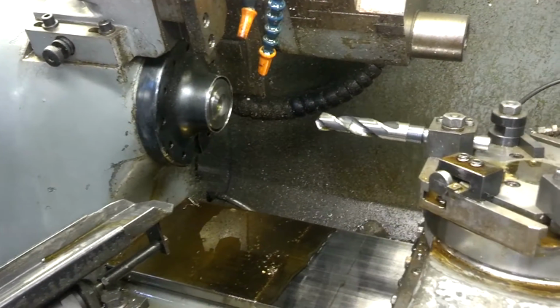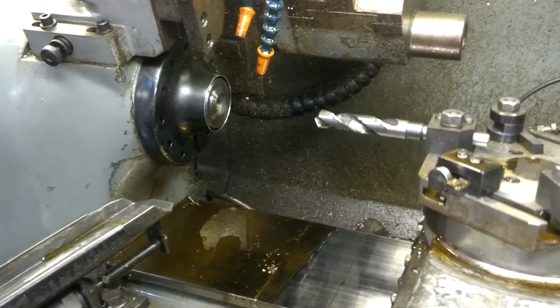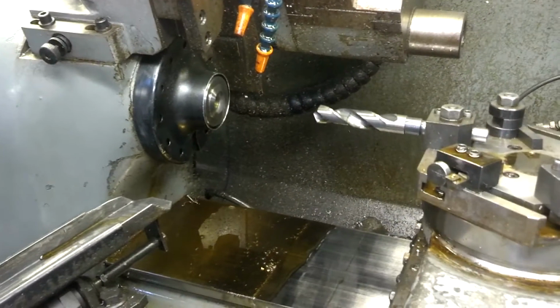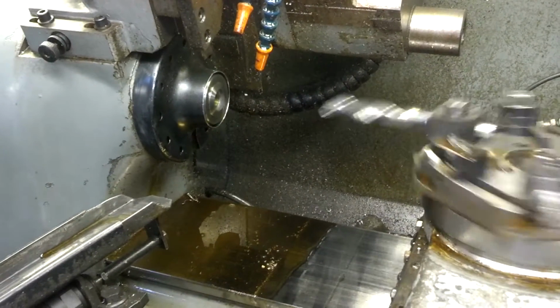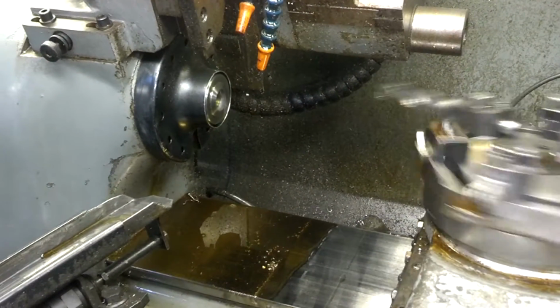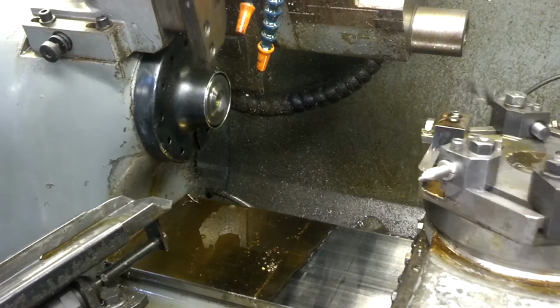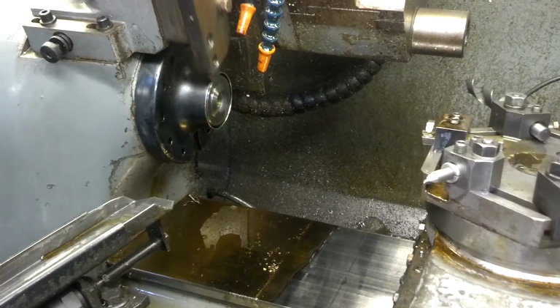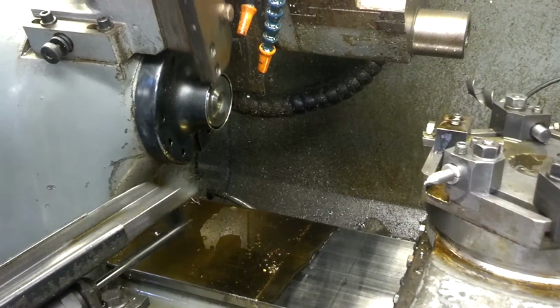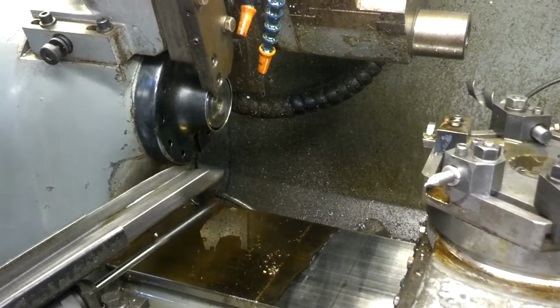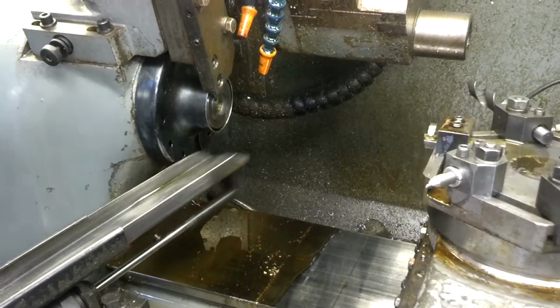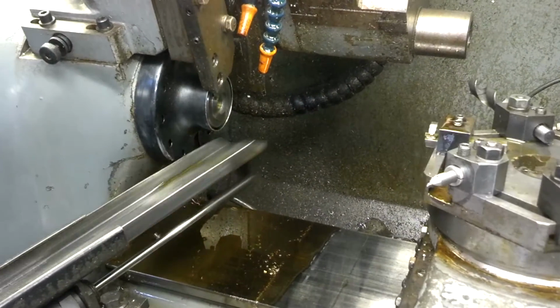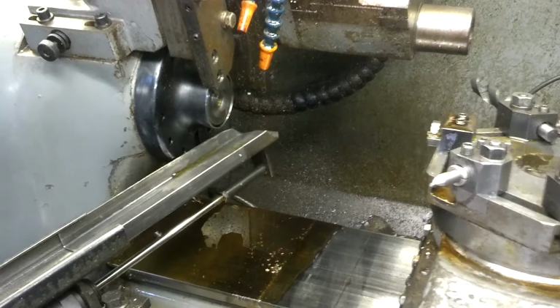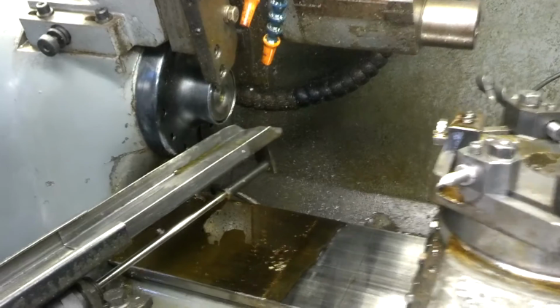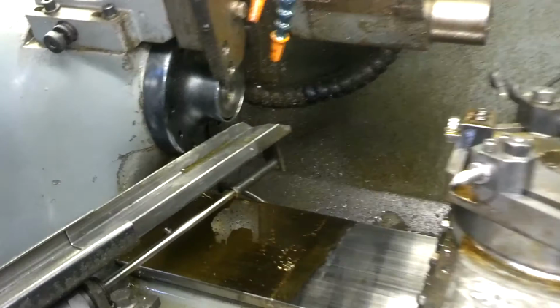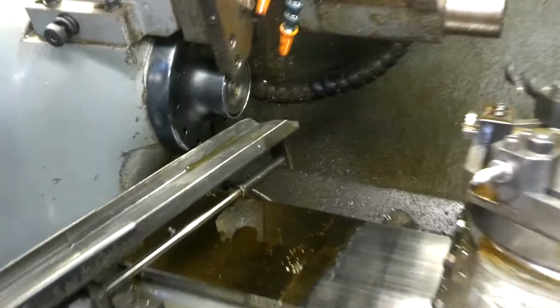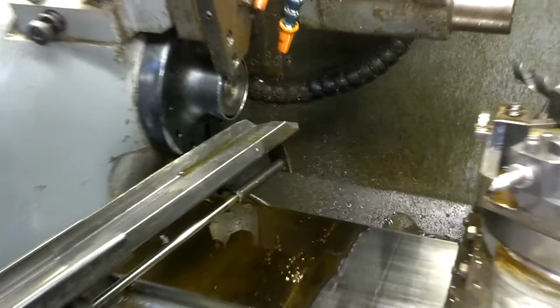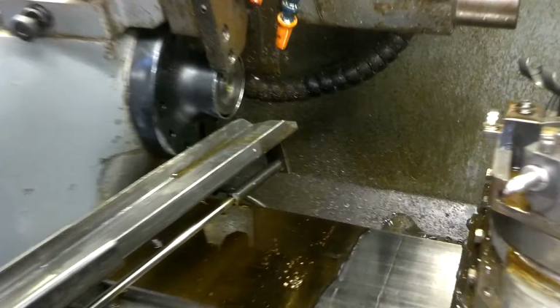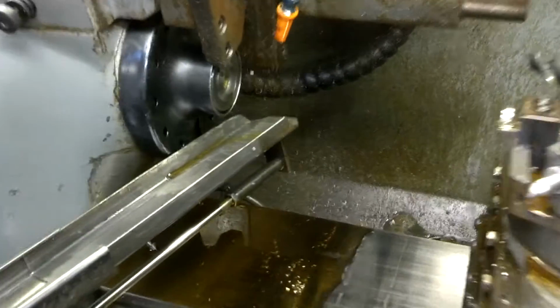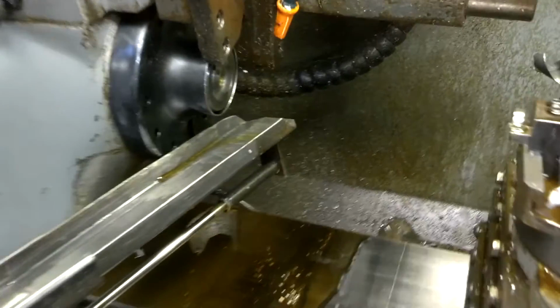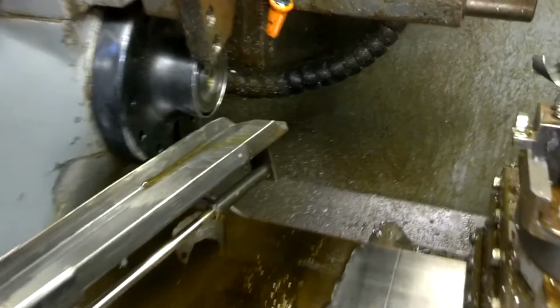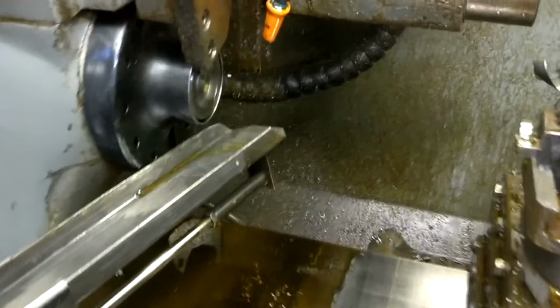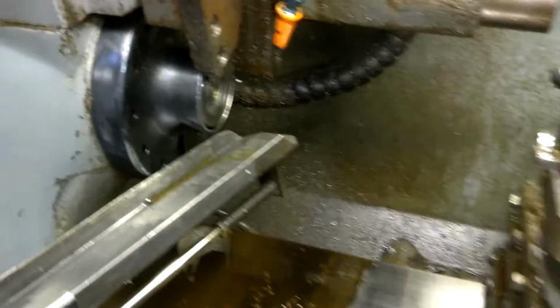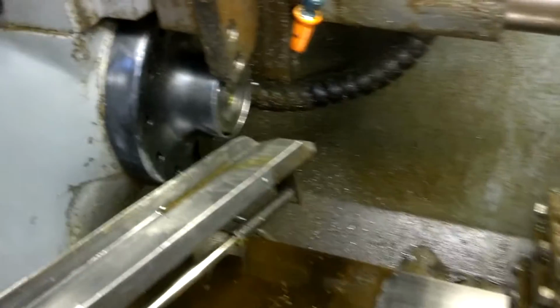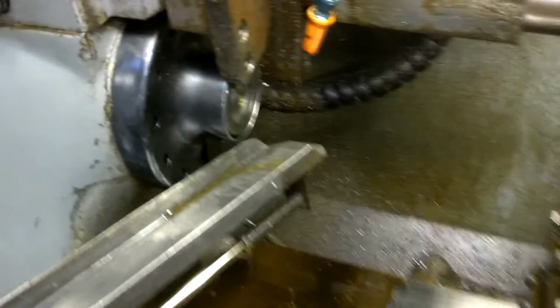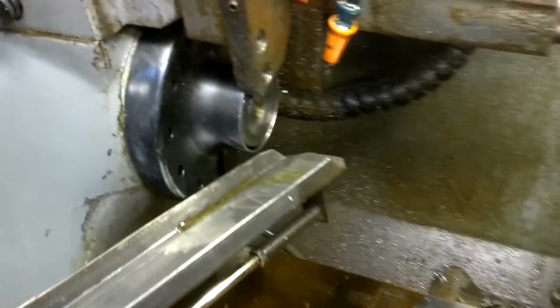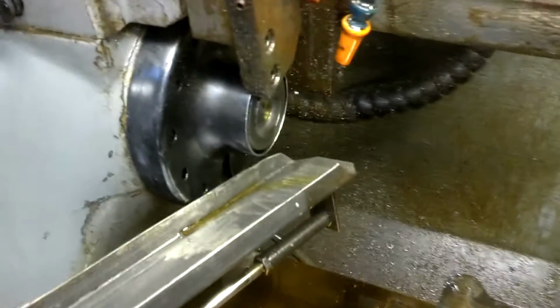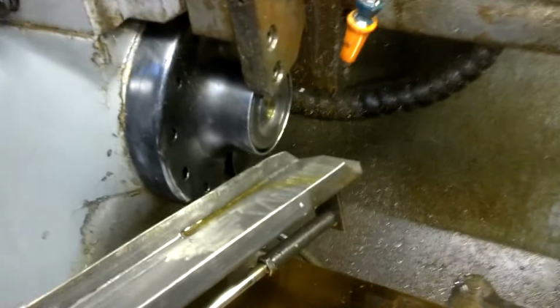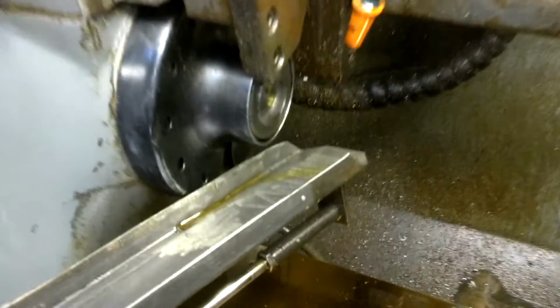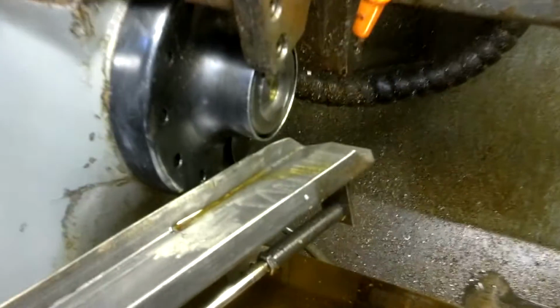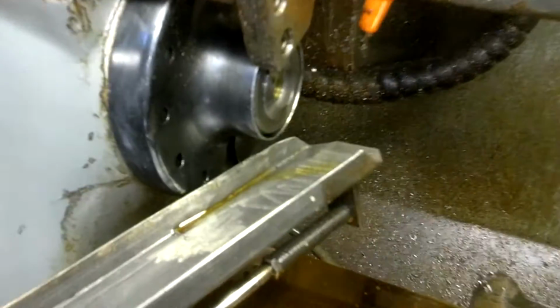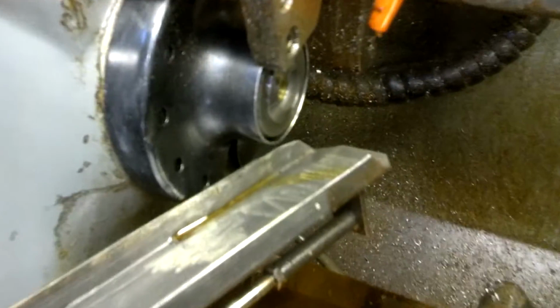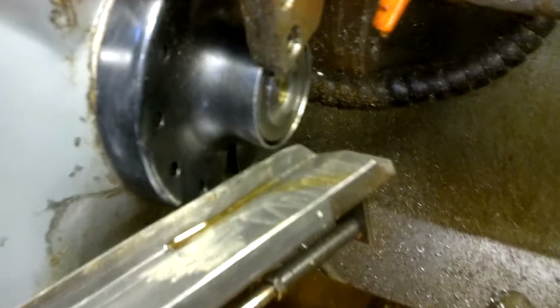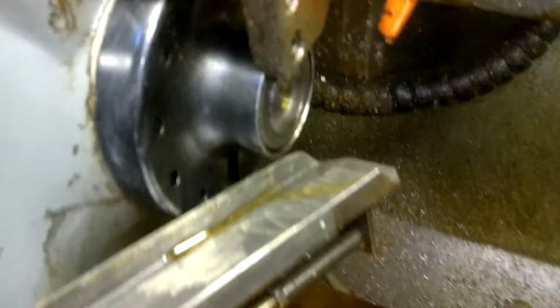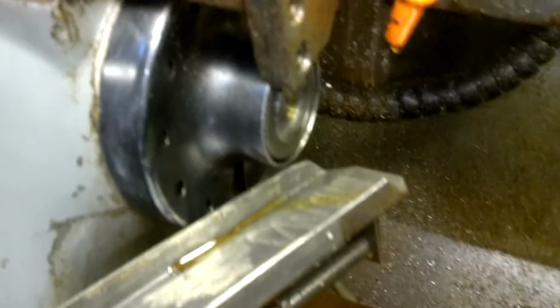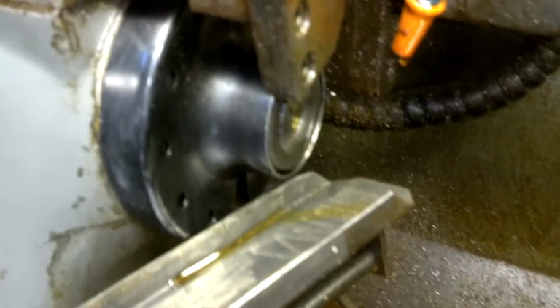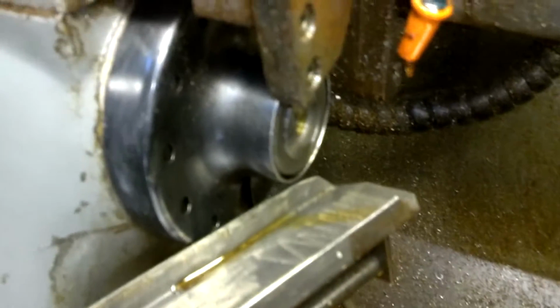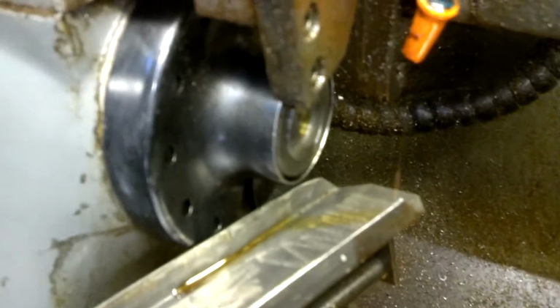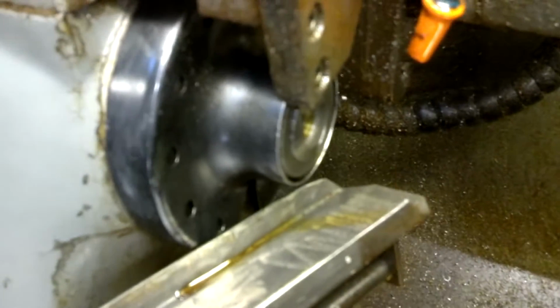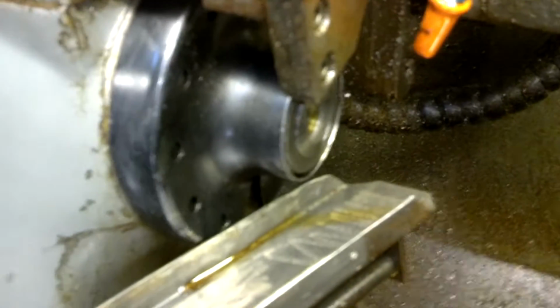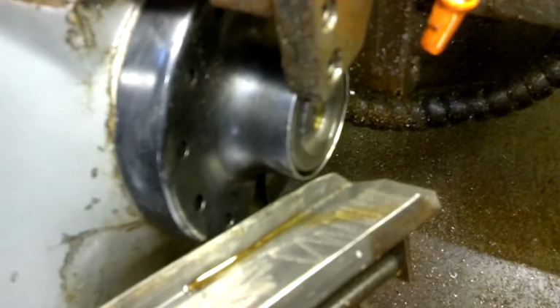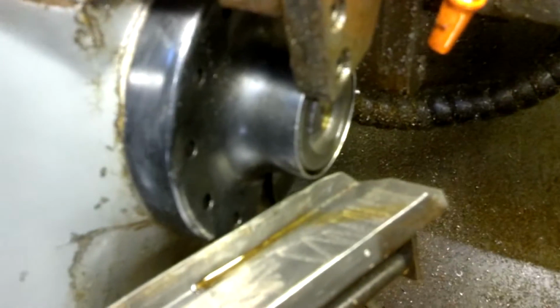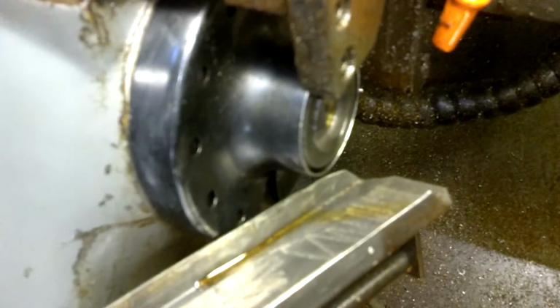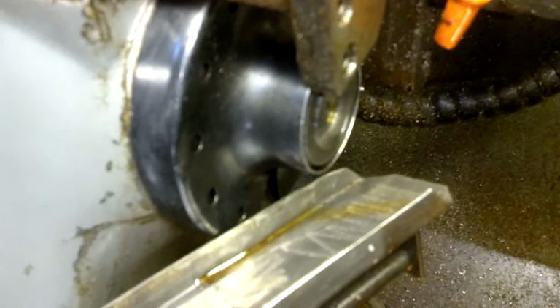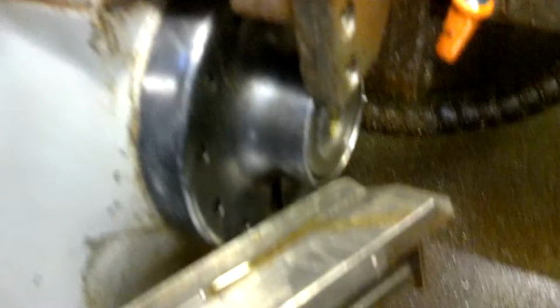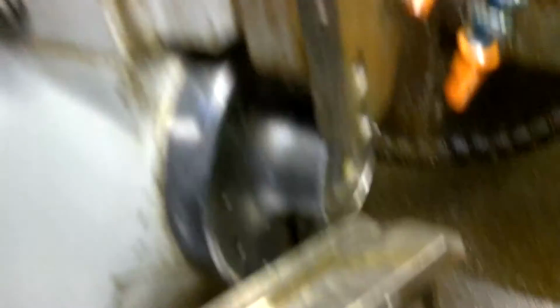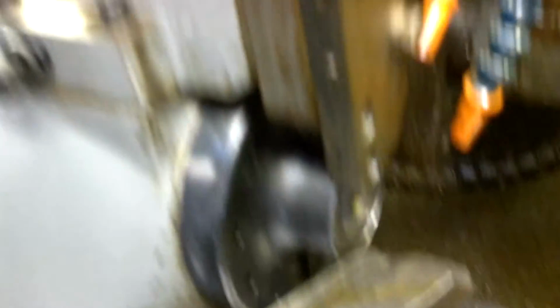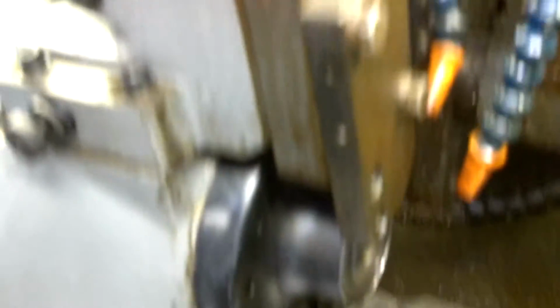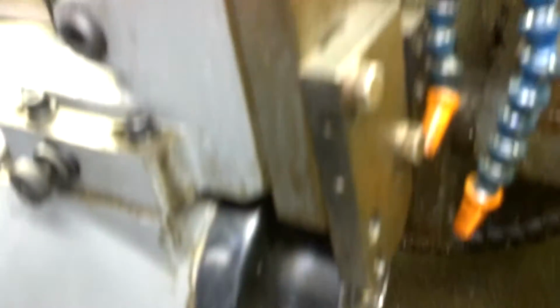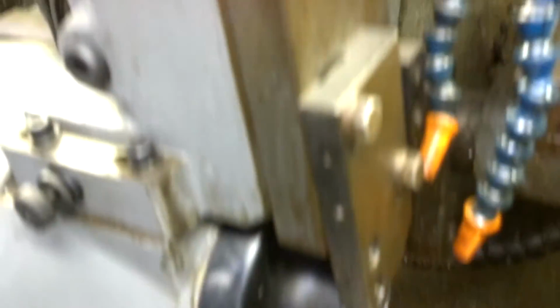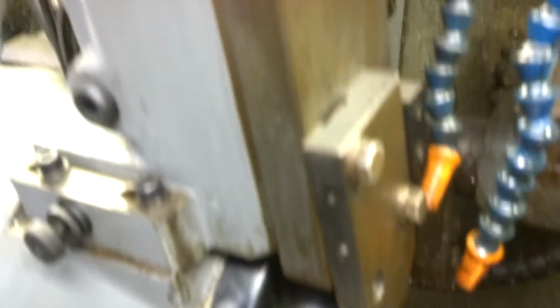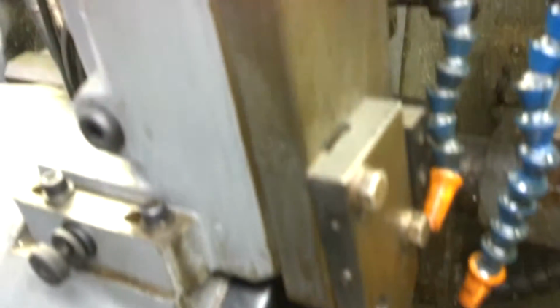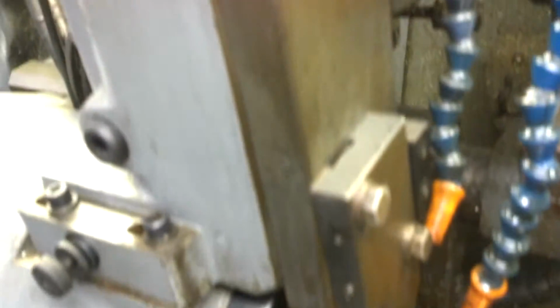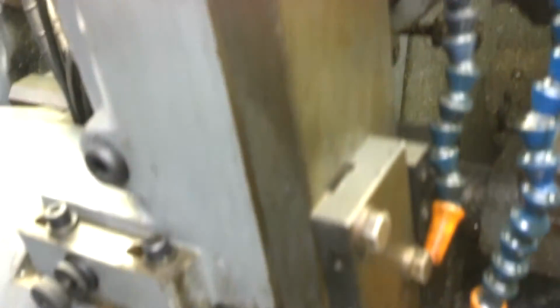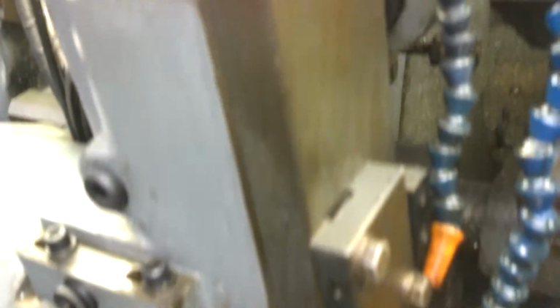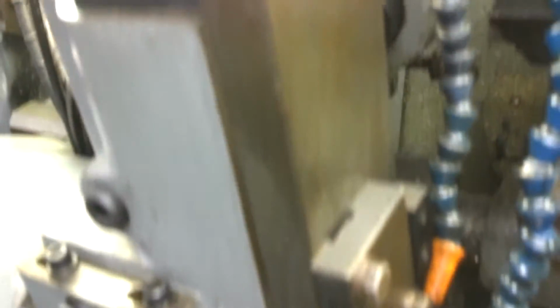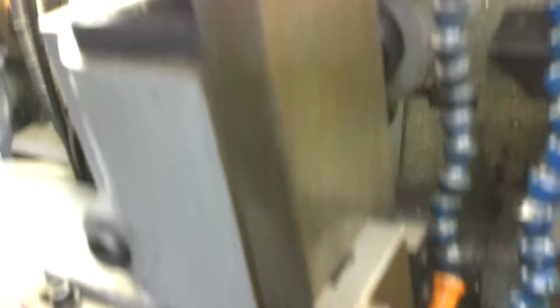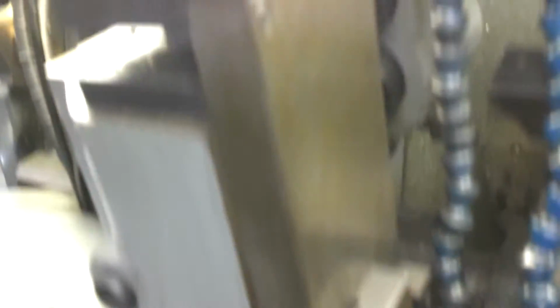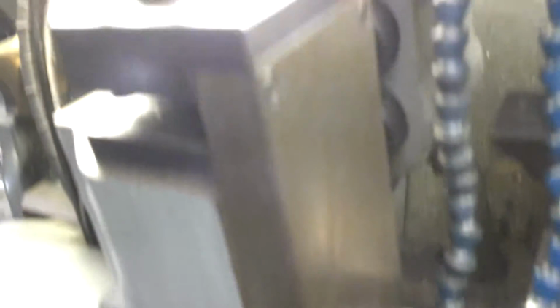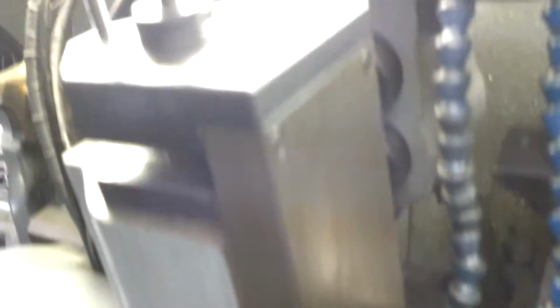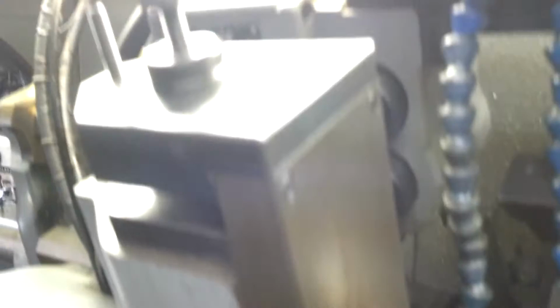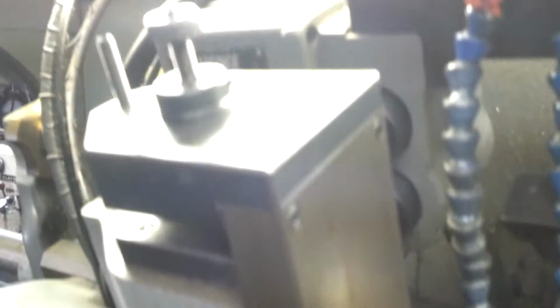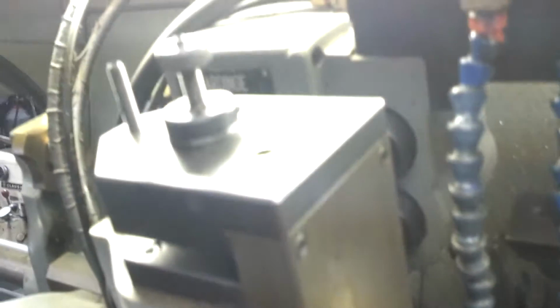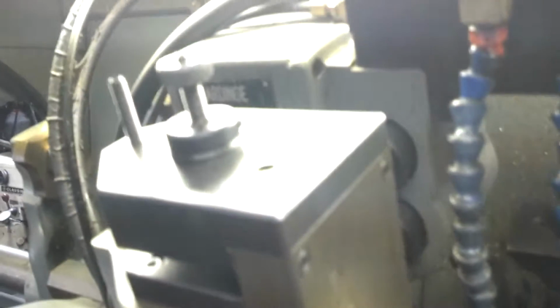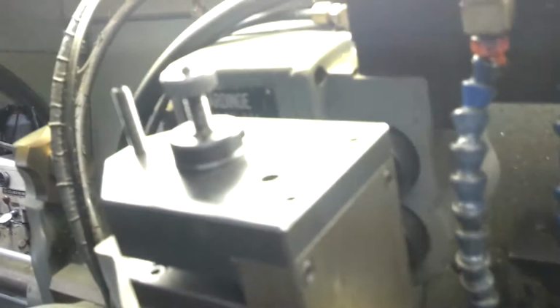That was supposed to peck also. Now it's parting the part. You've got your parting tool that comes down and cuts it.